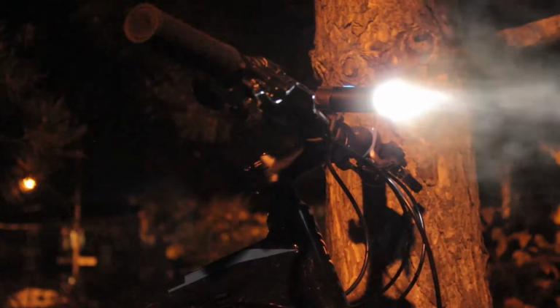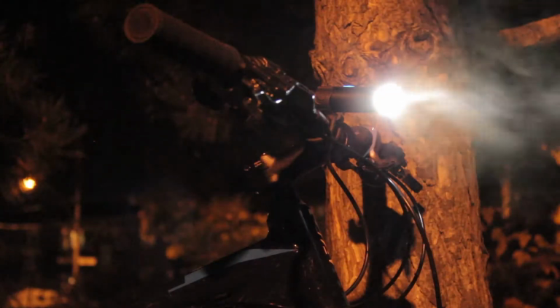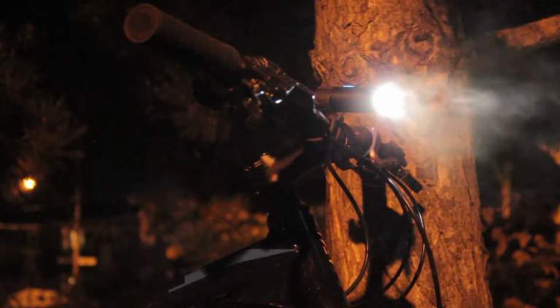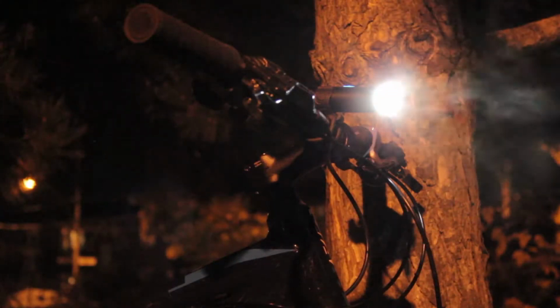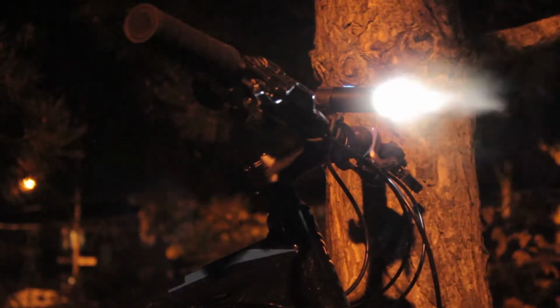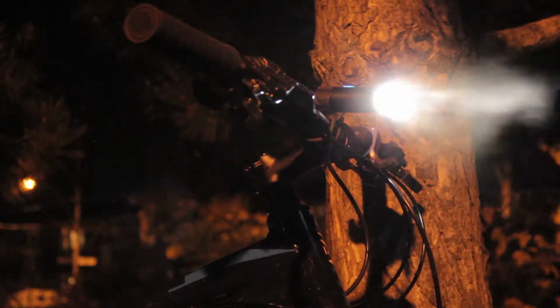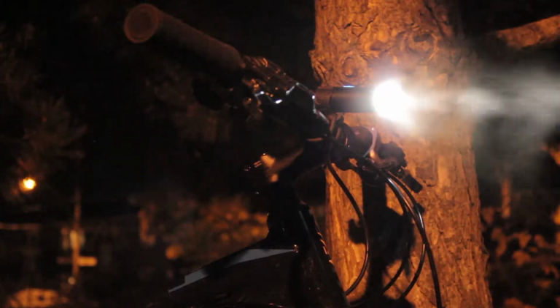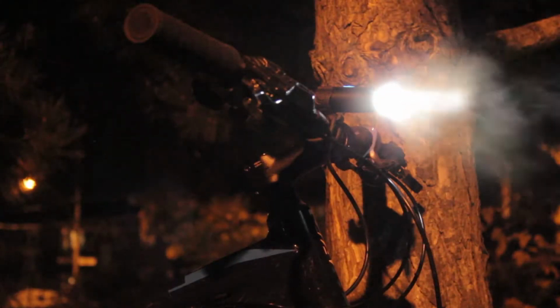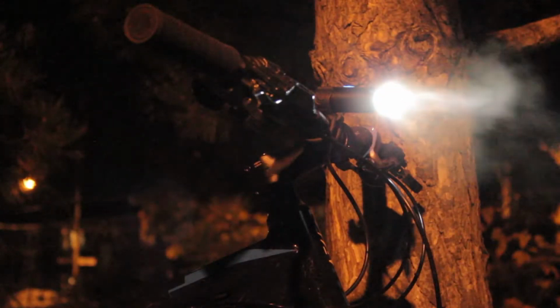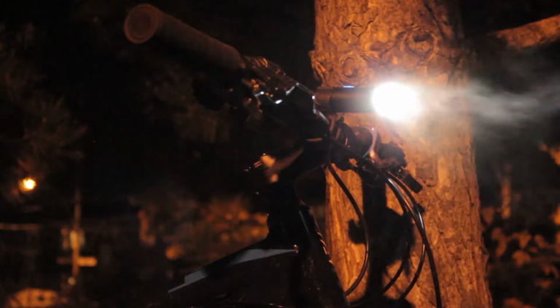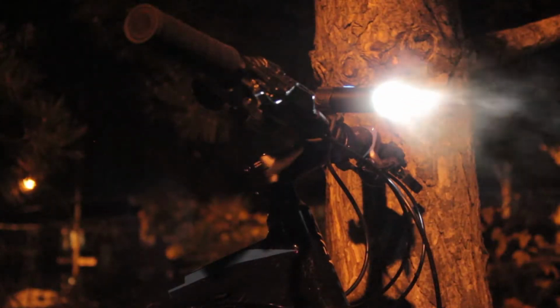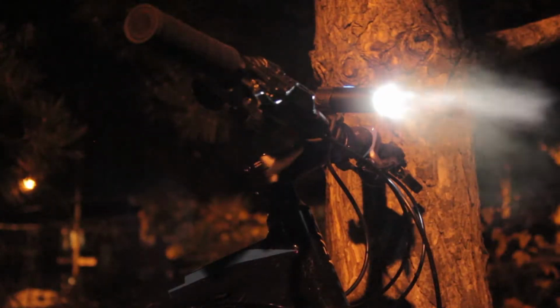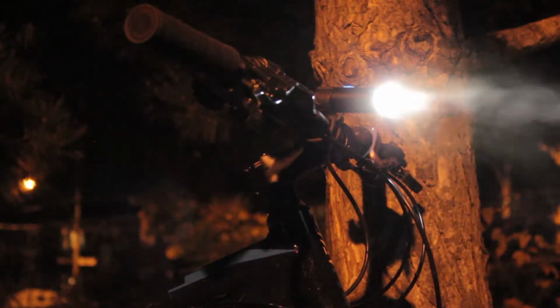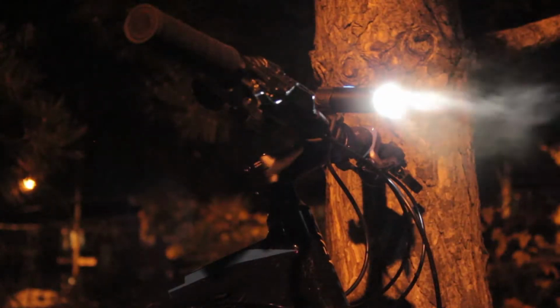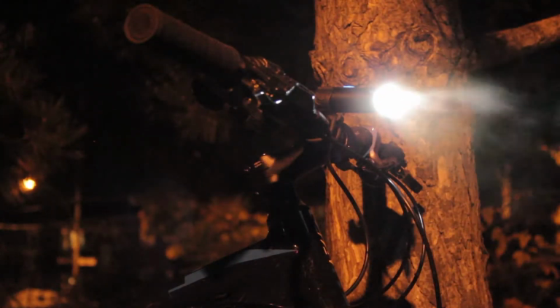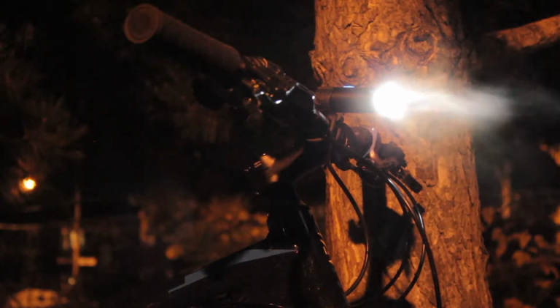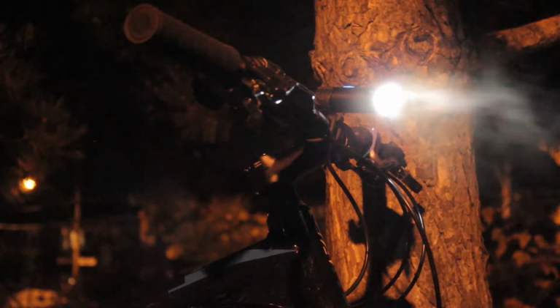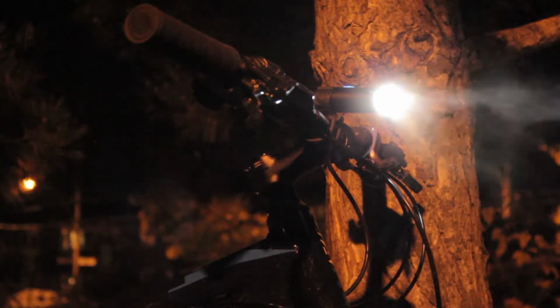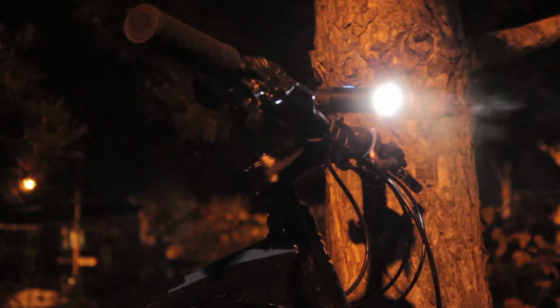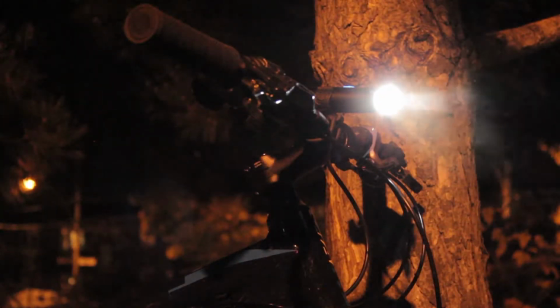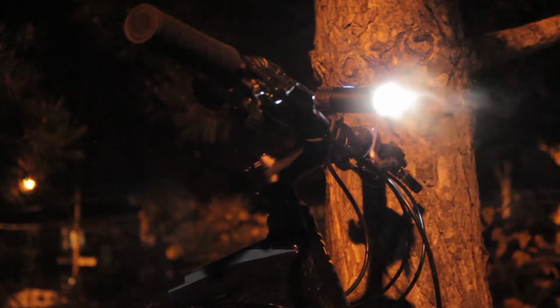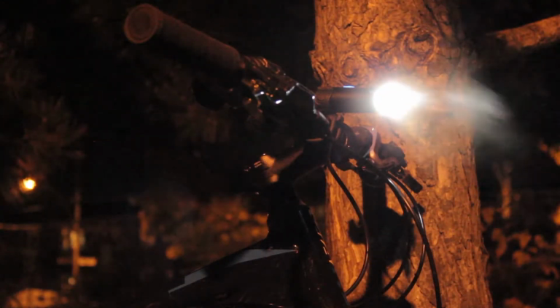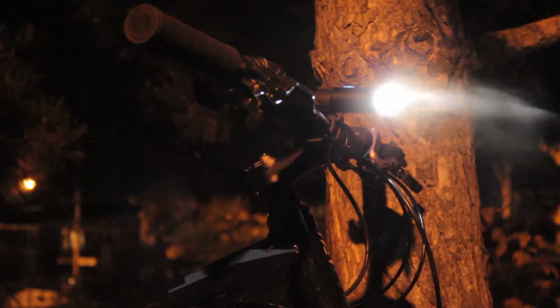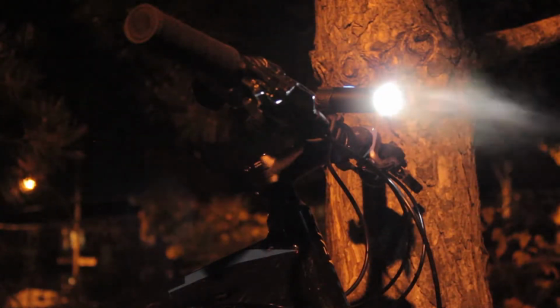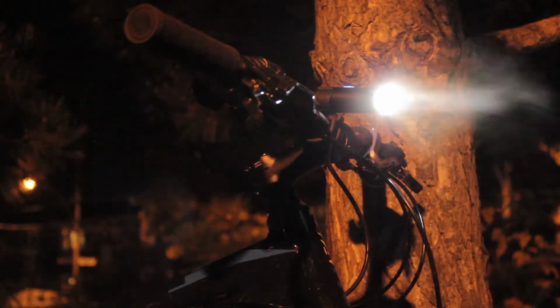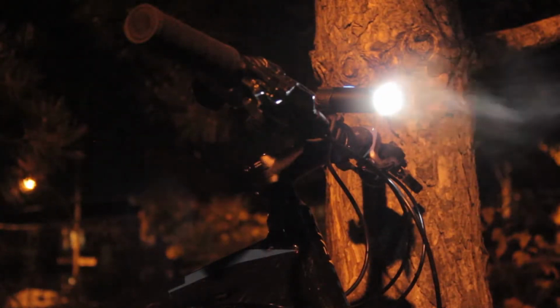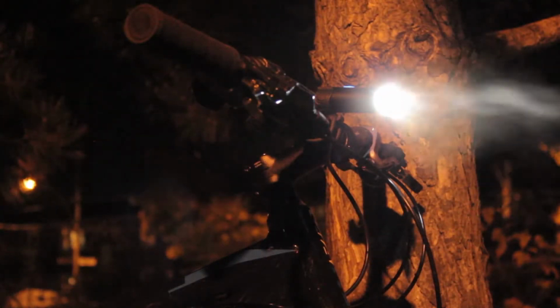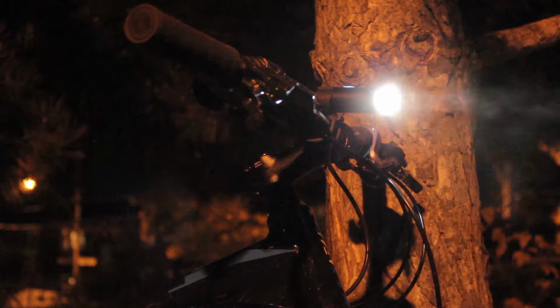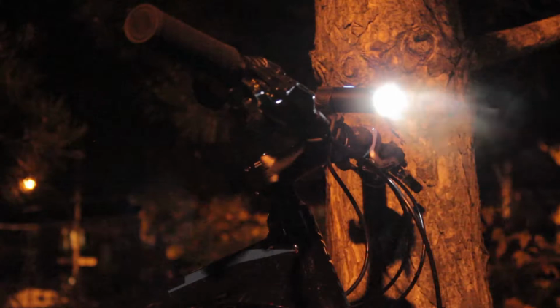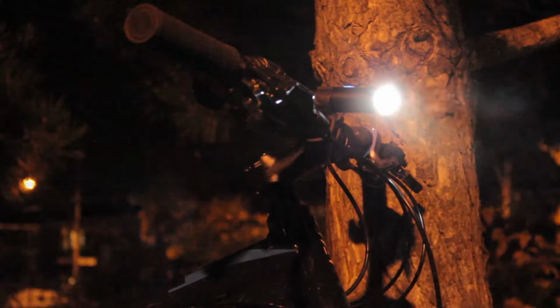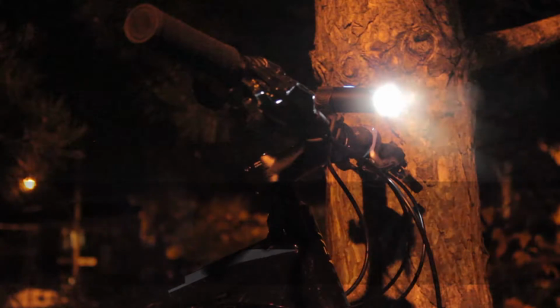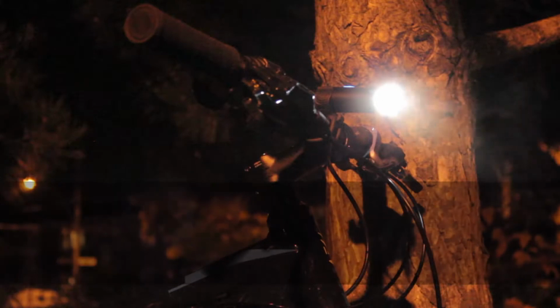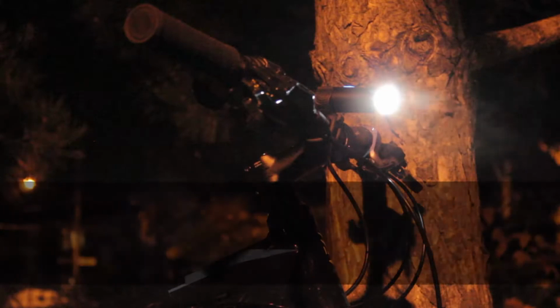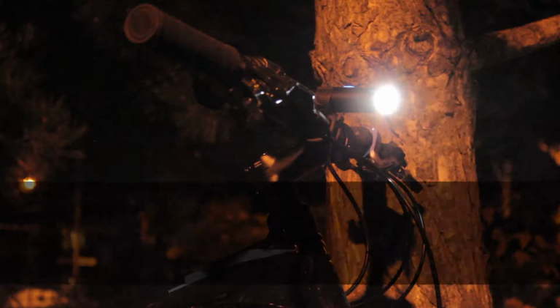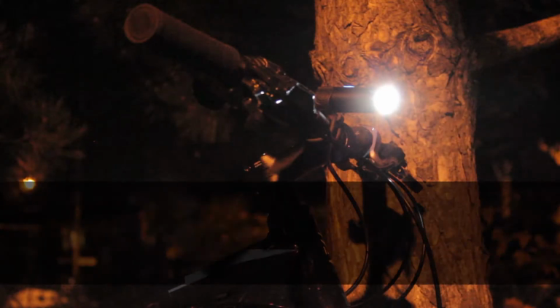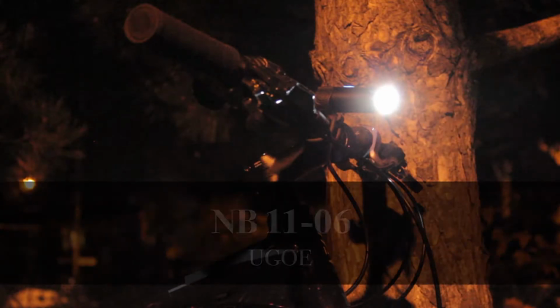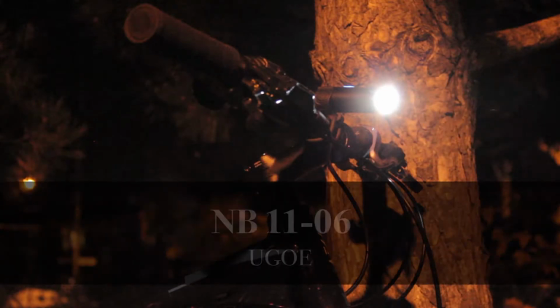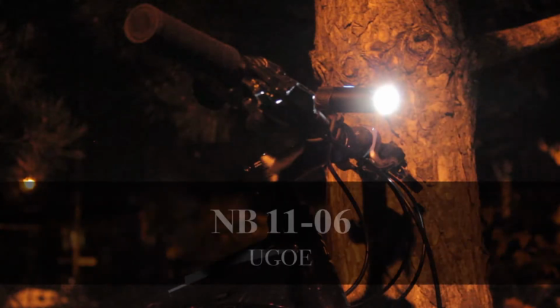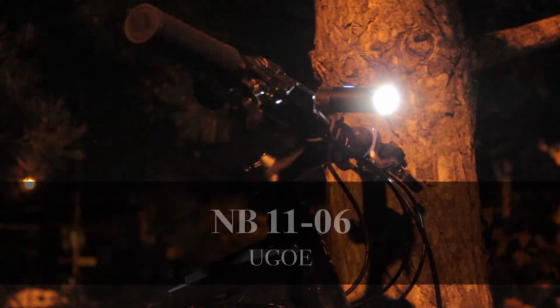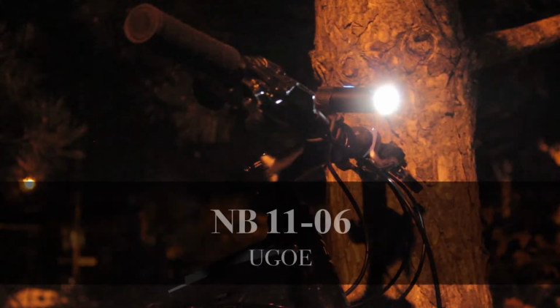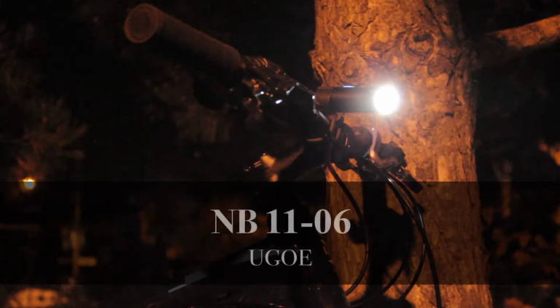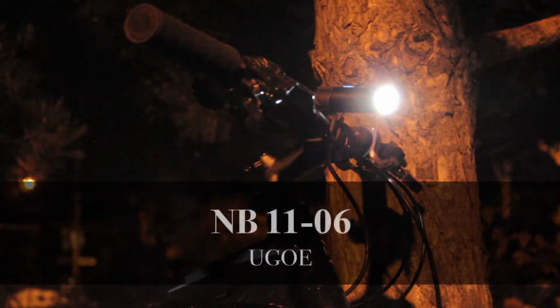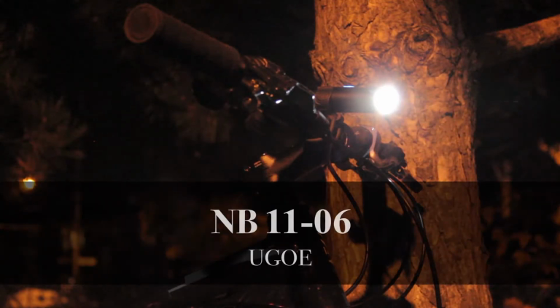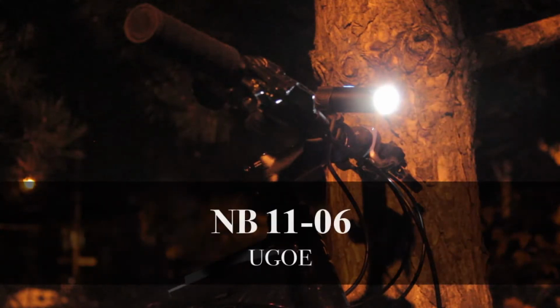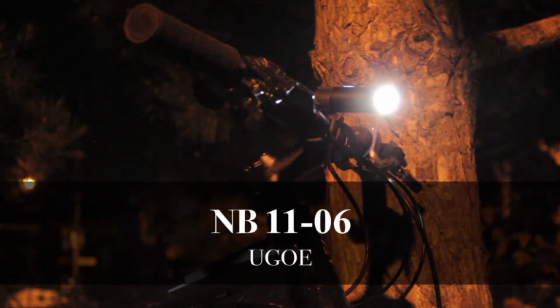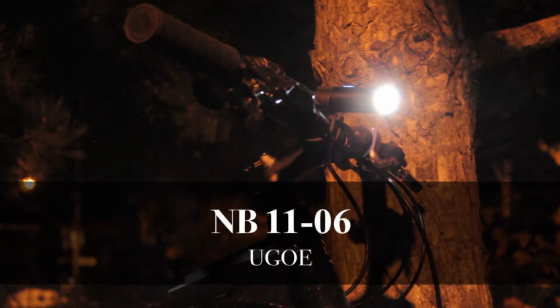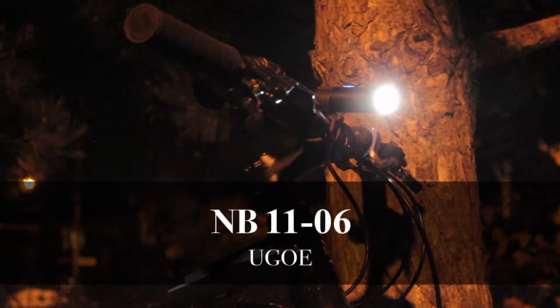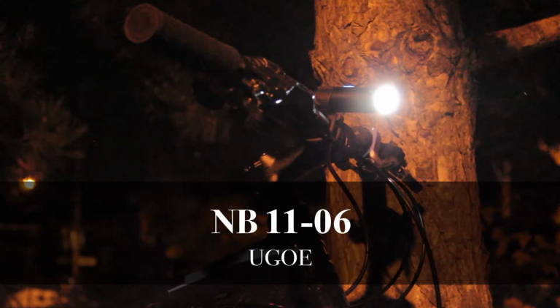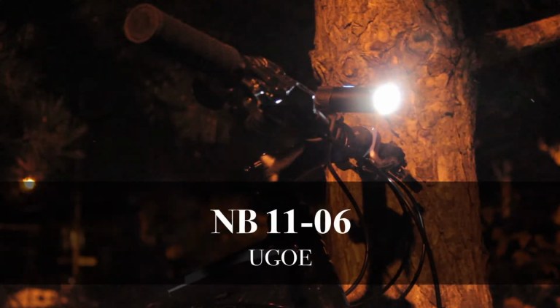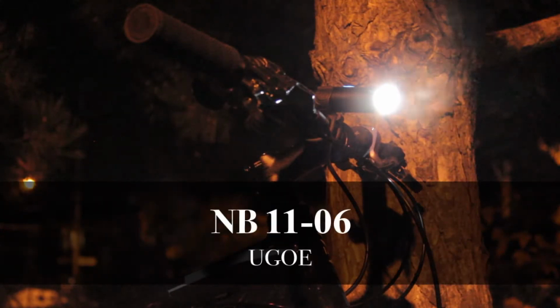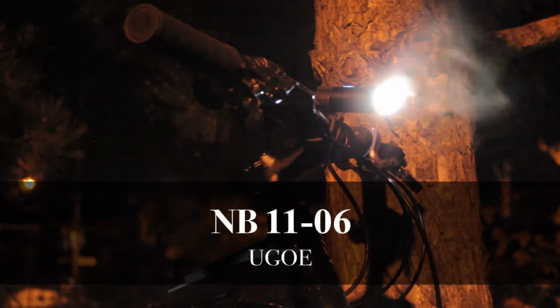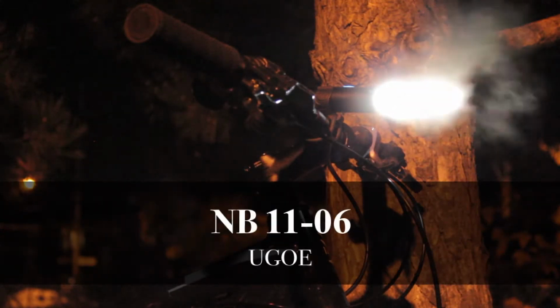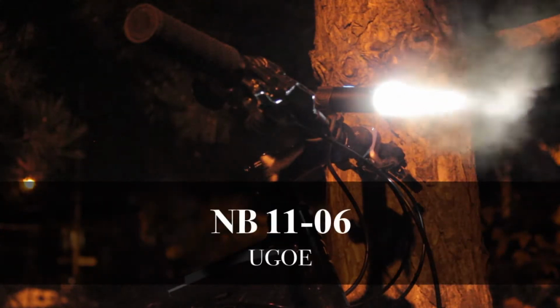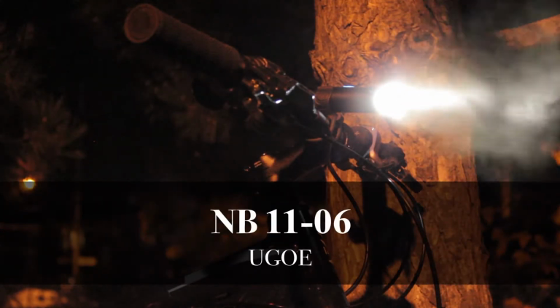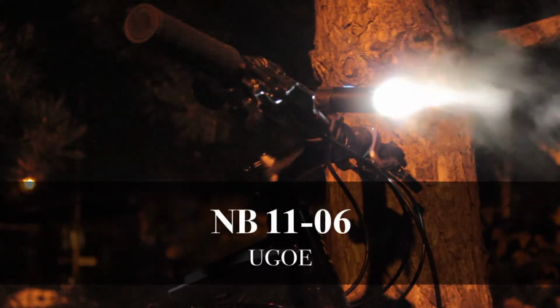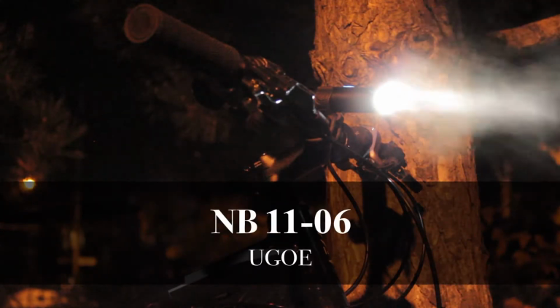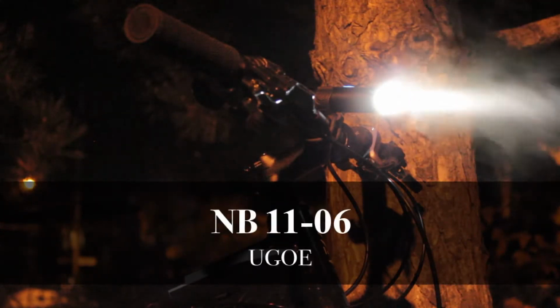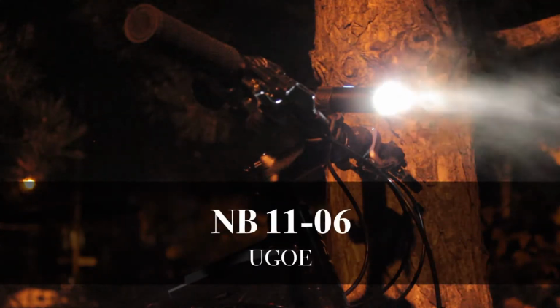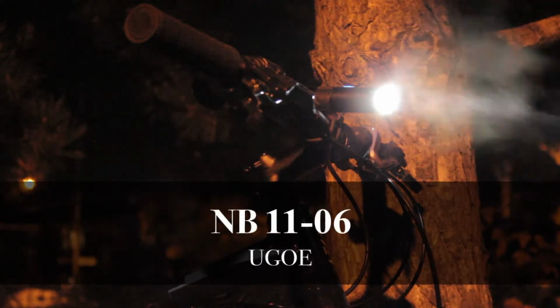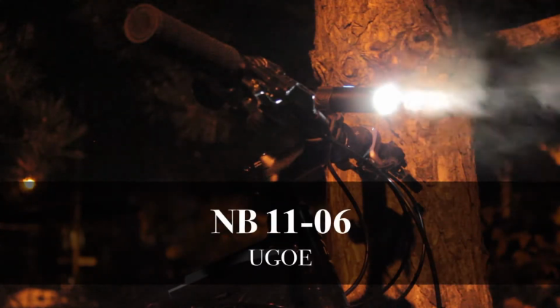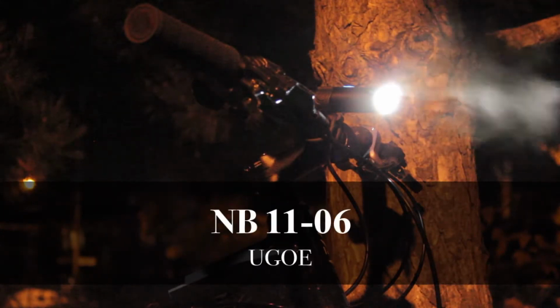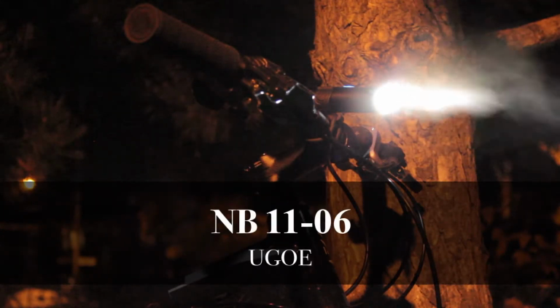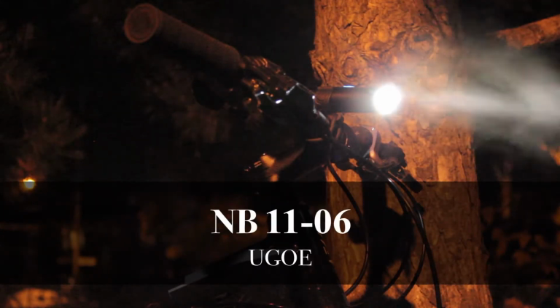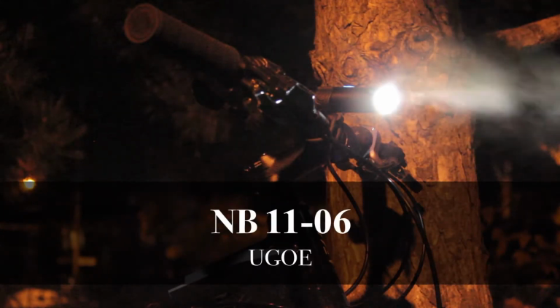Hi guys, this is Outside Authority, and in this video we'll review the NB1106 Bike Light from Yugo.